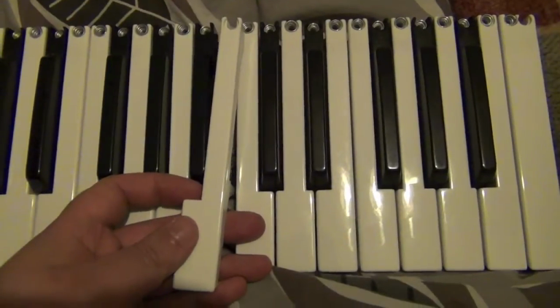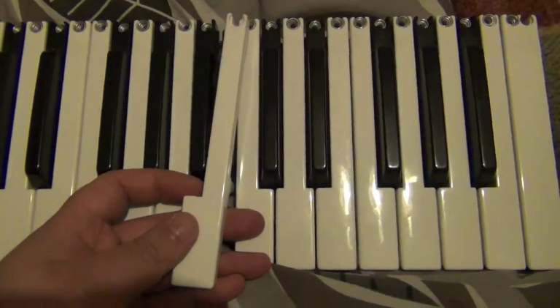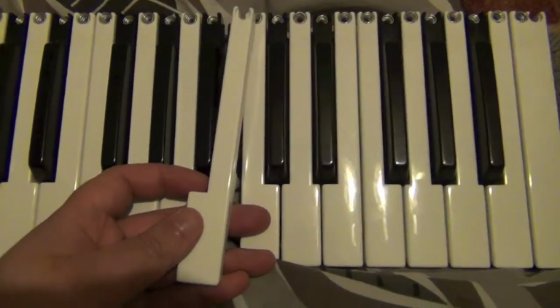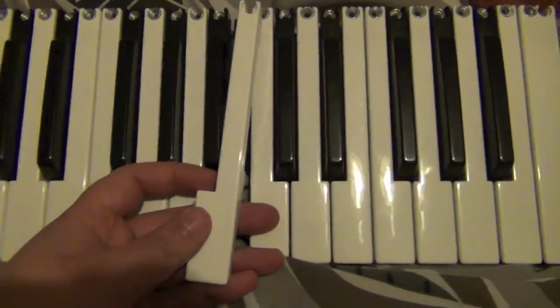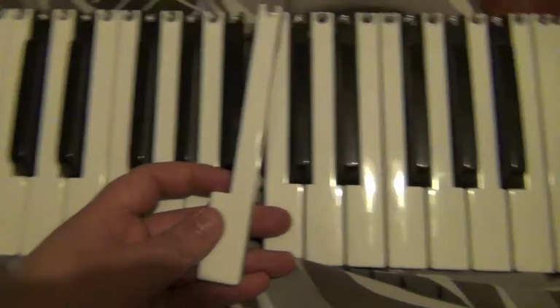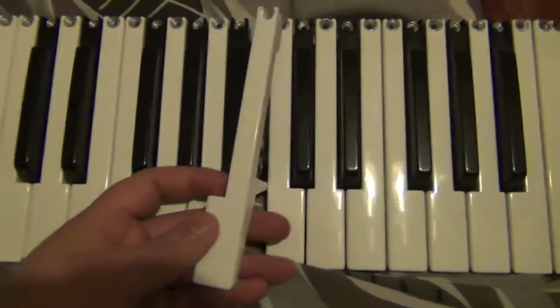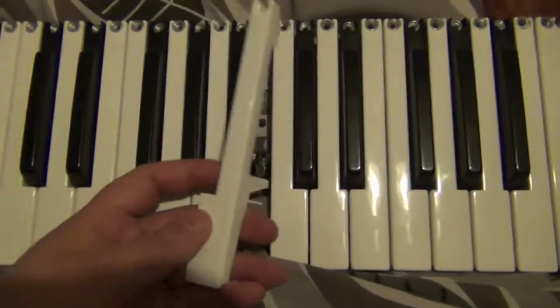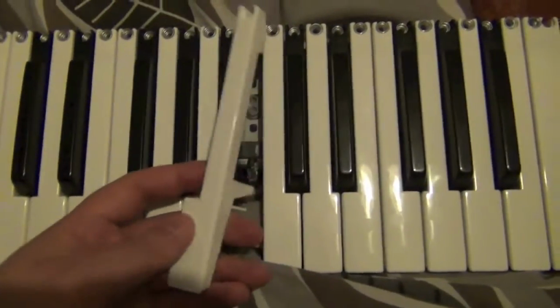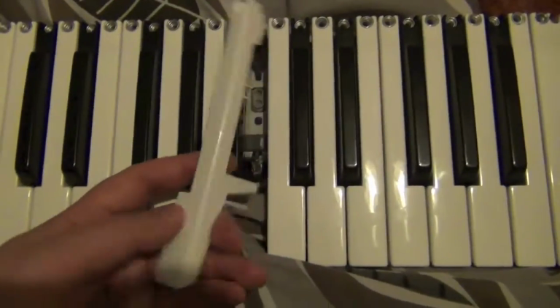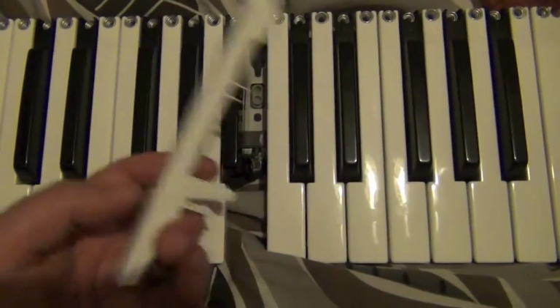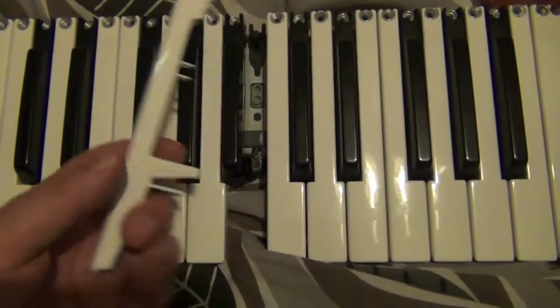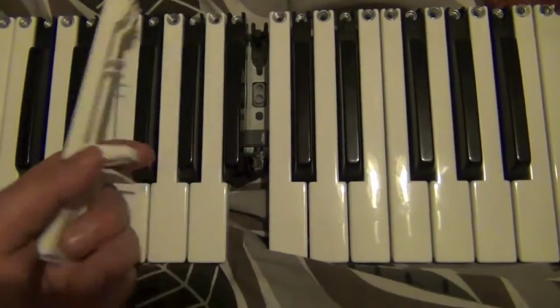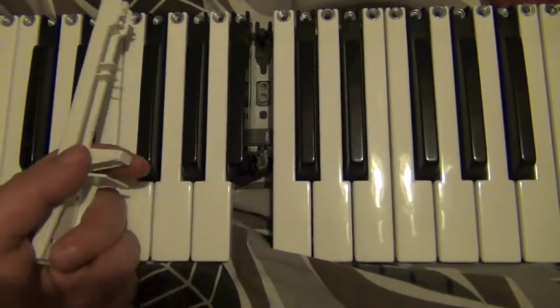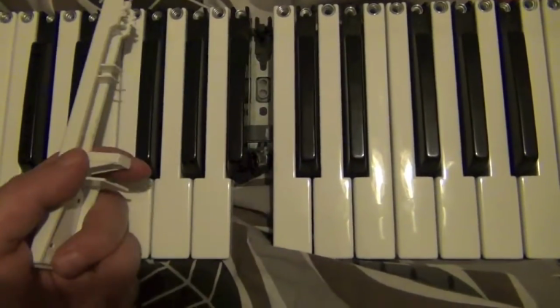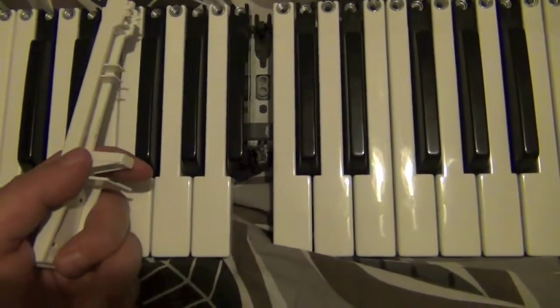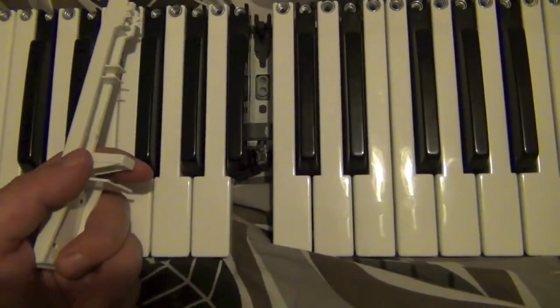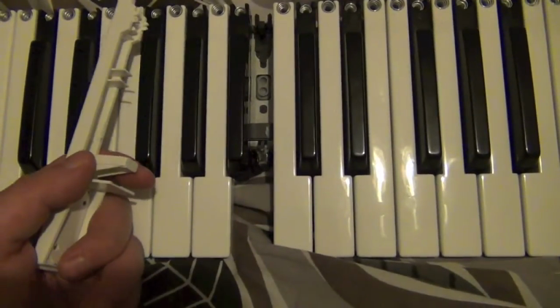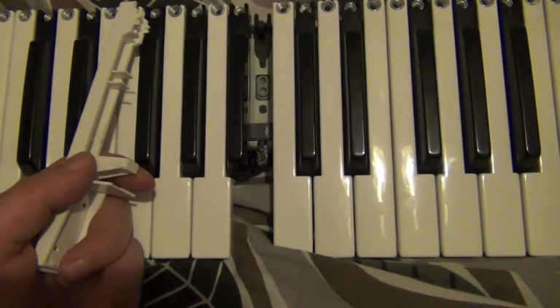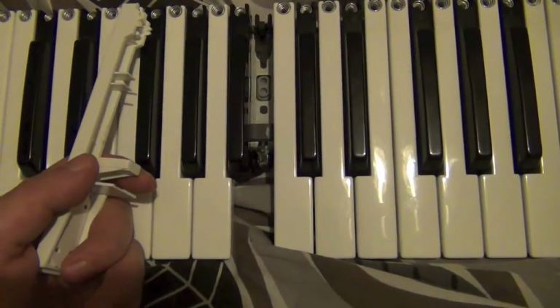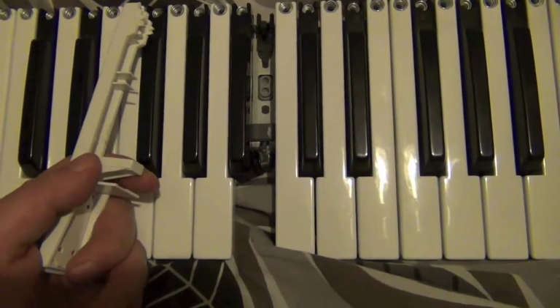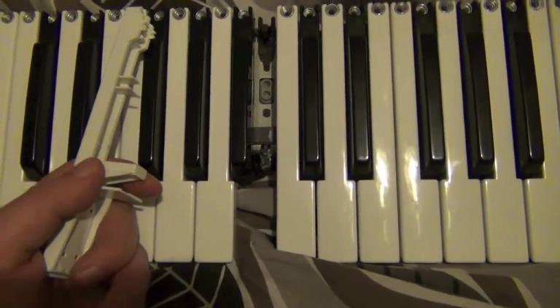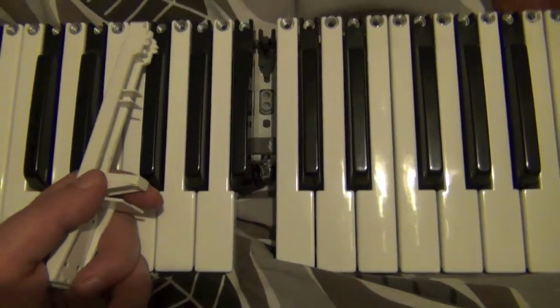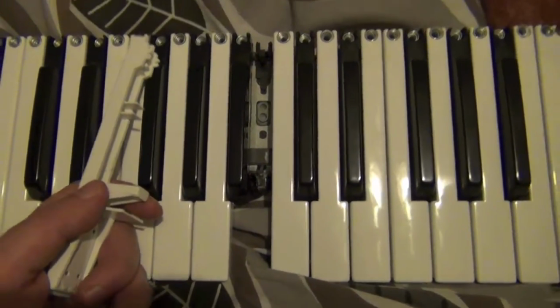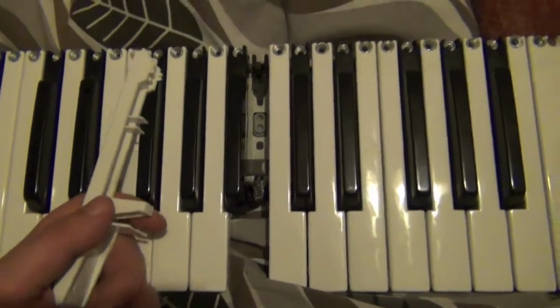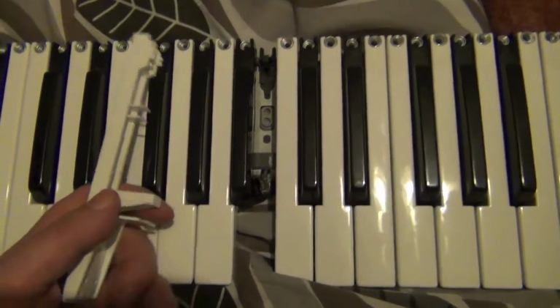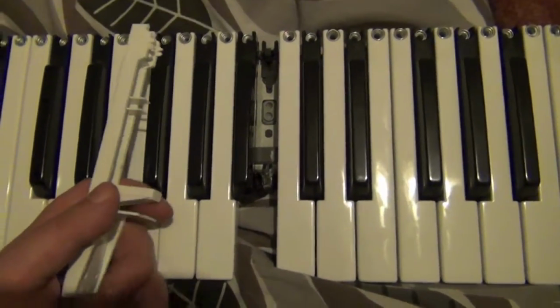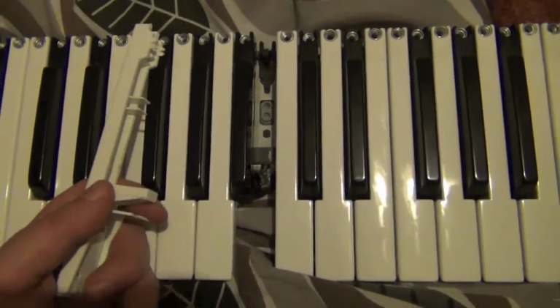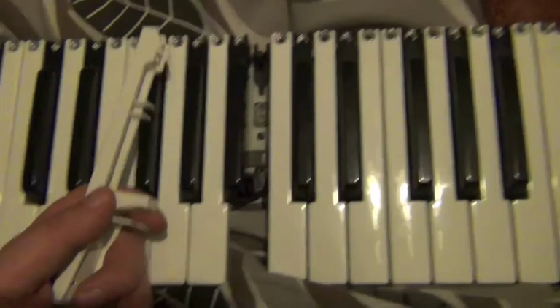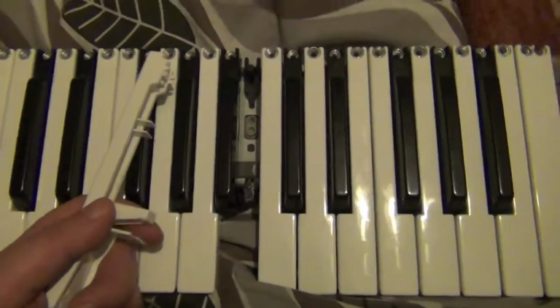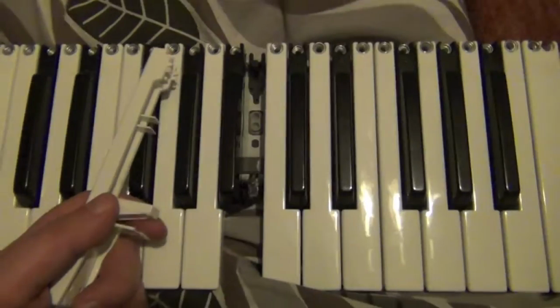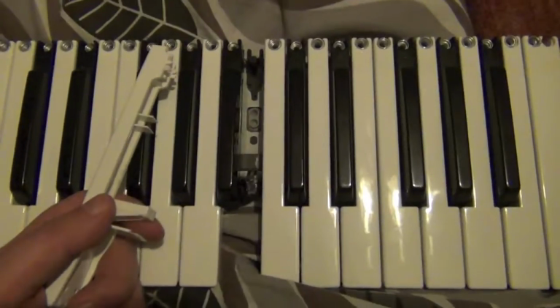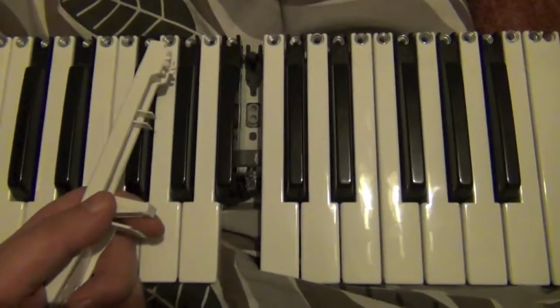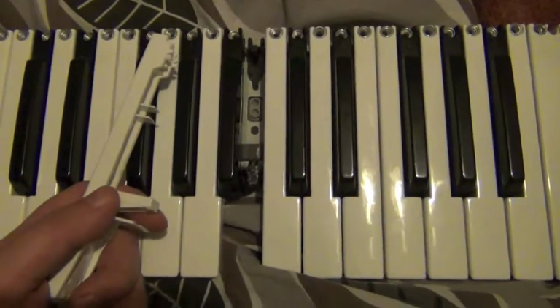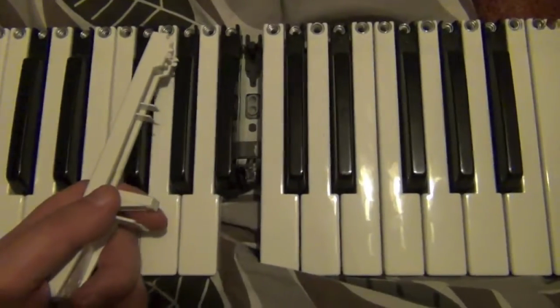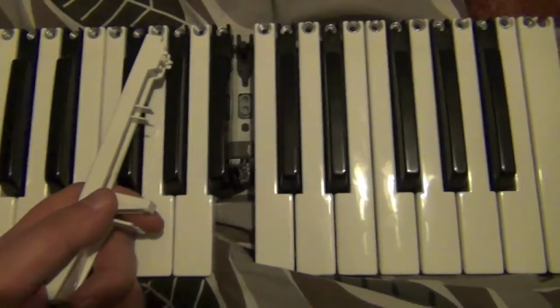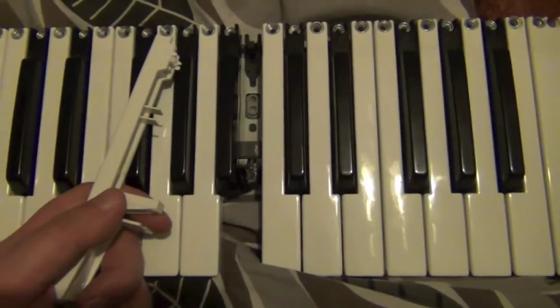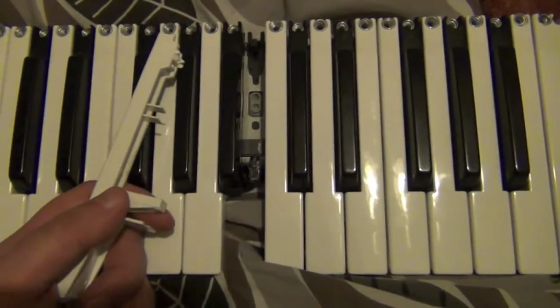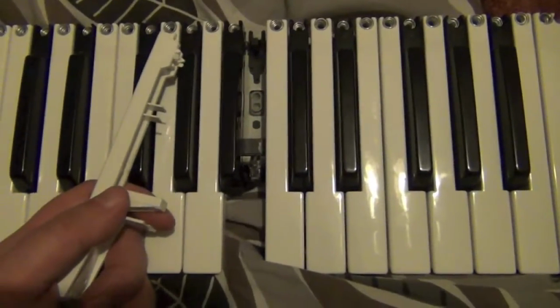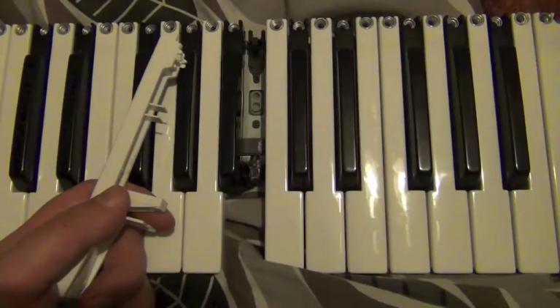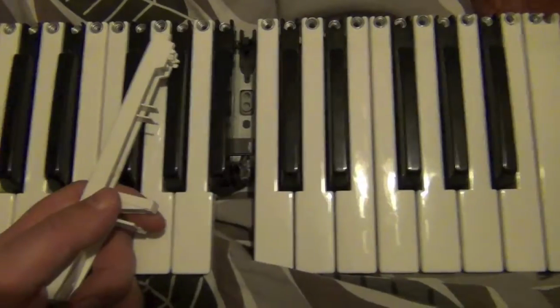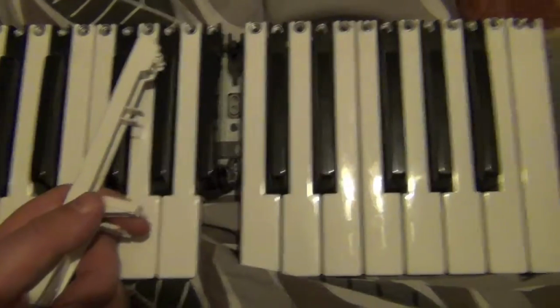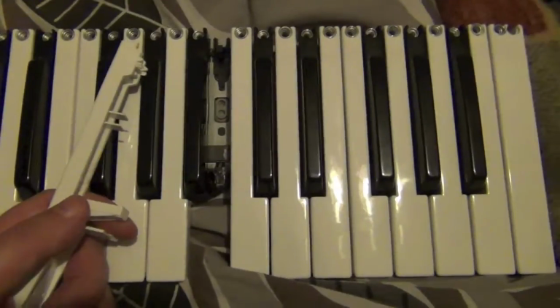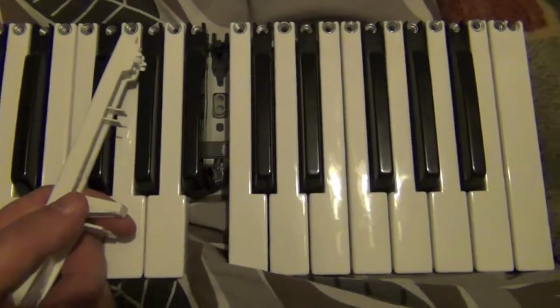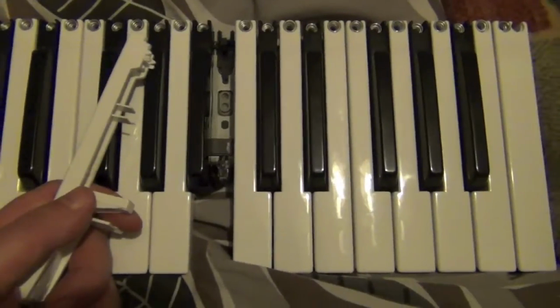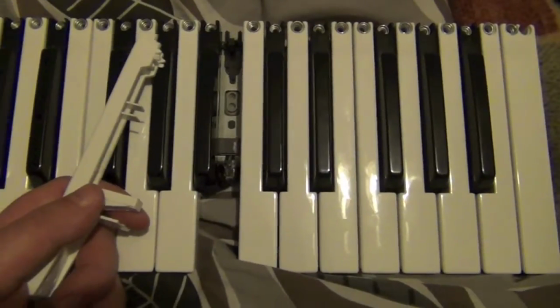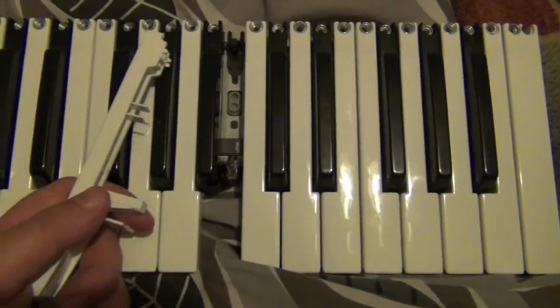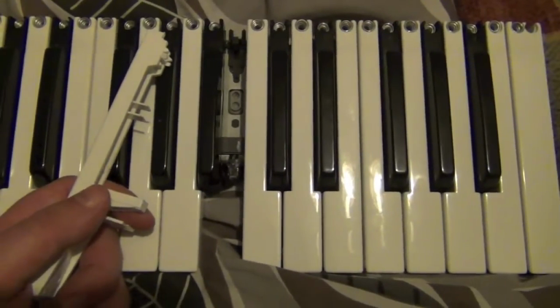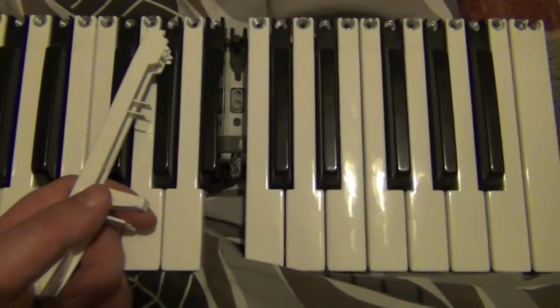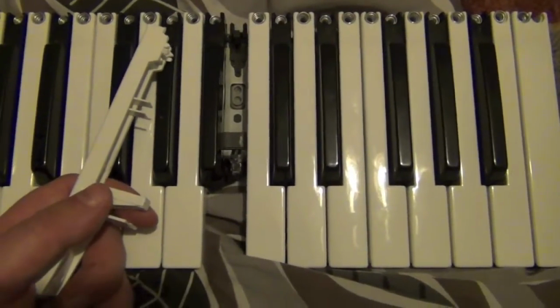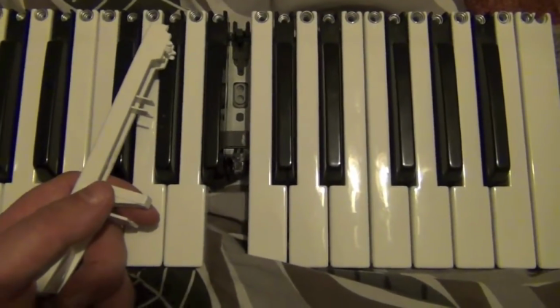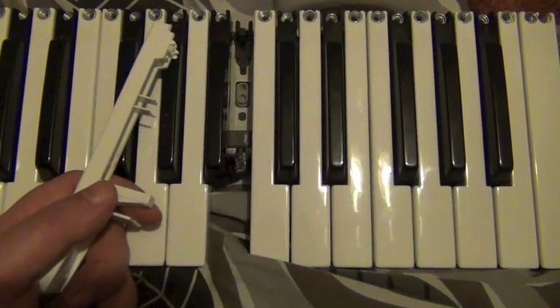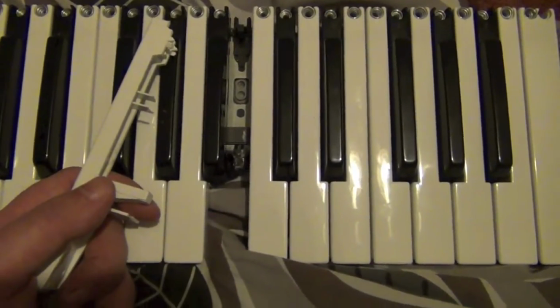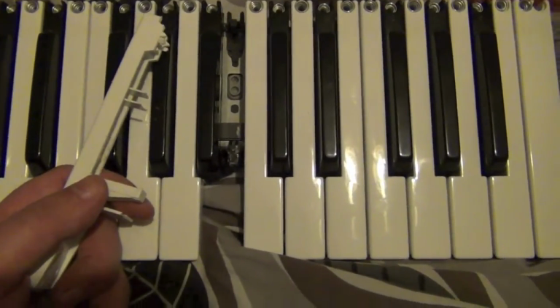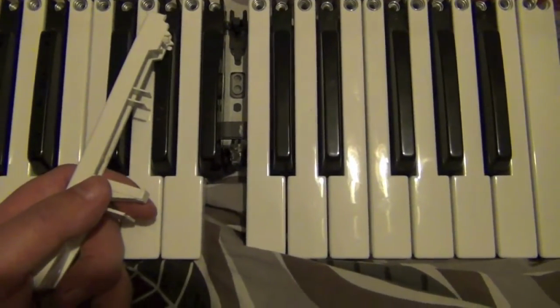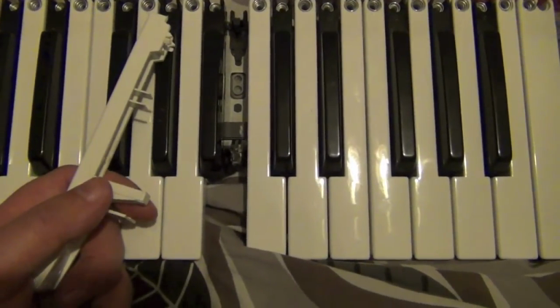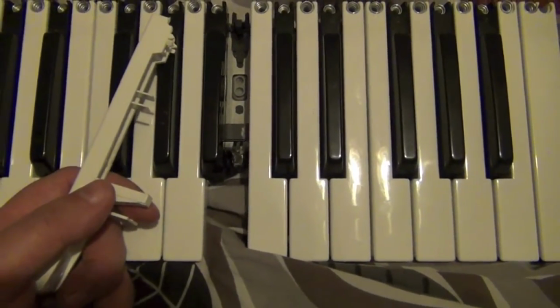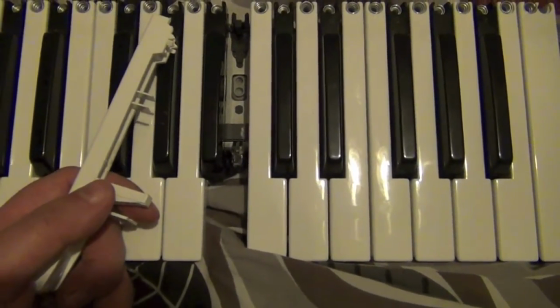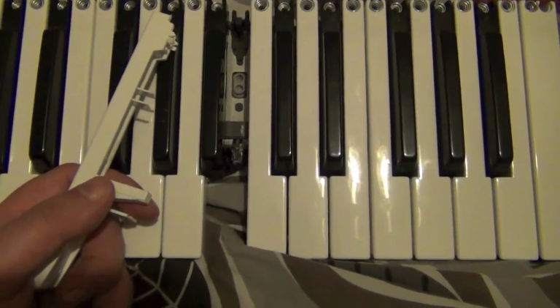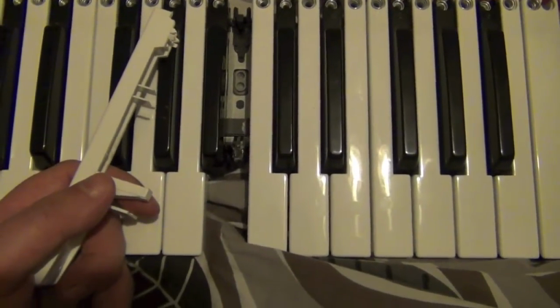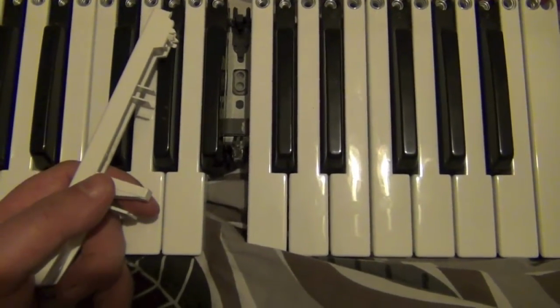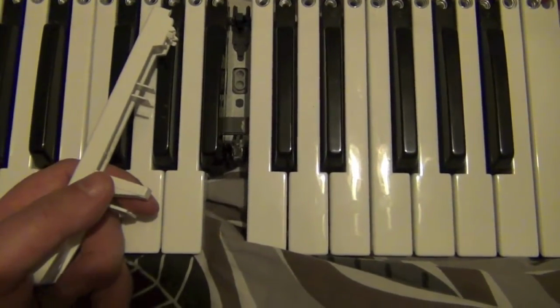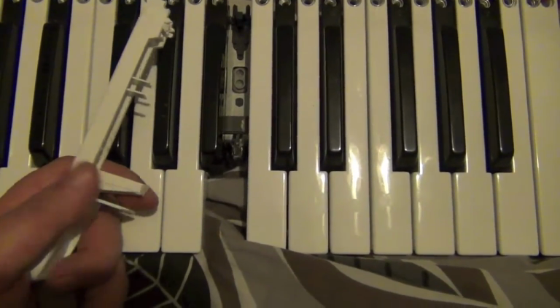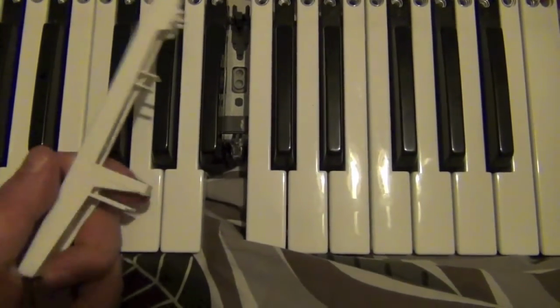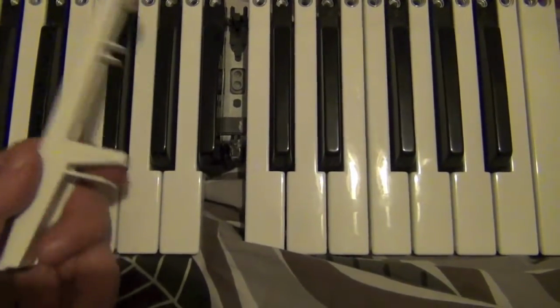Hey, welcome. This is a quick video for anybody who's interested, who's got a Blofeld keyboard and wants to do some maintenance on the keybed.